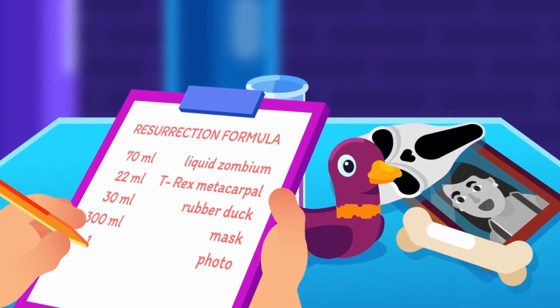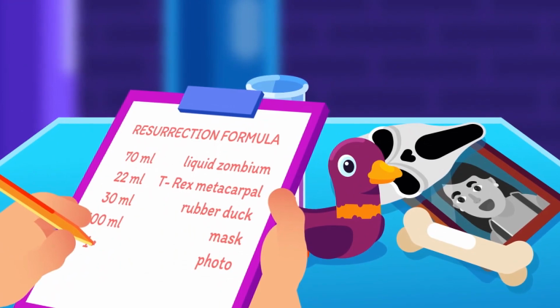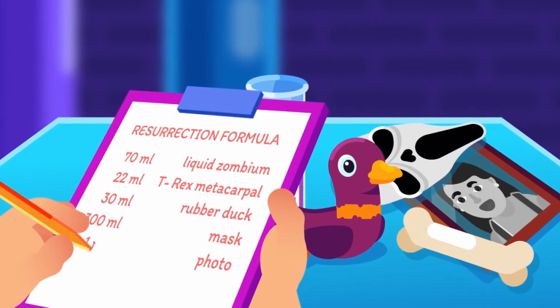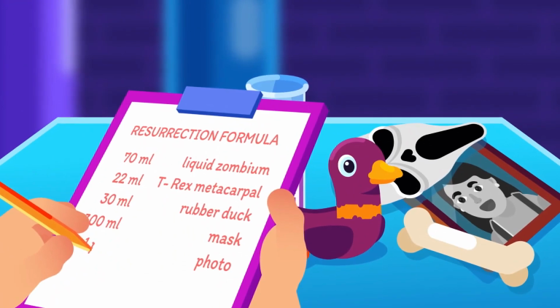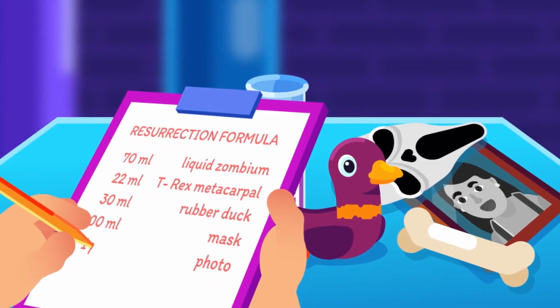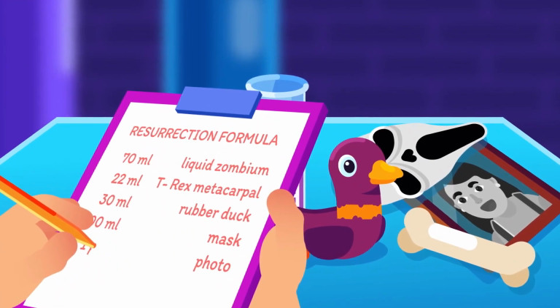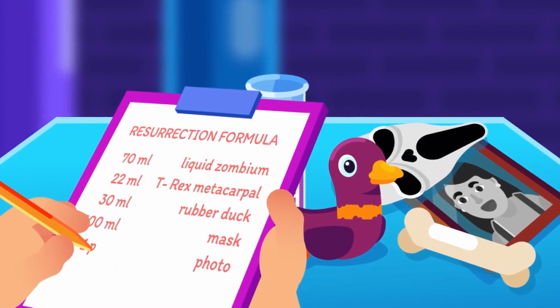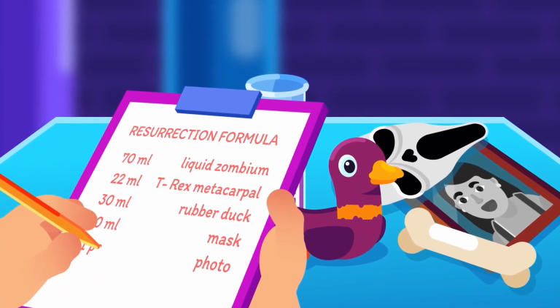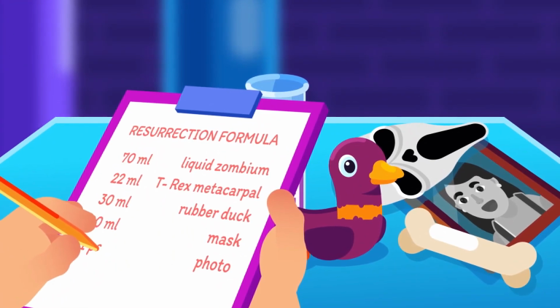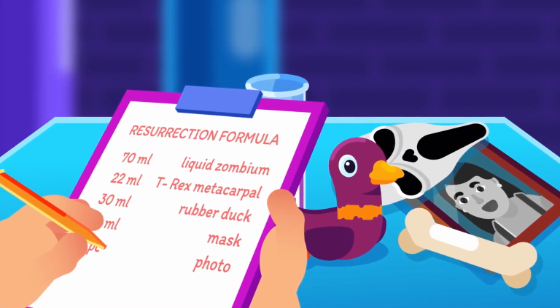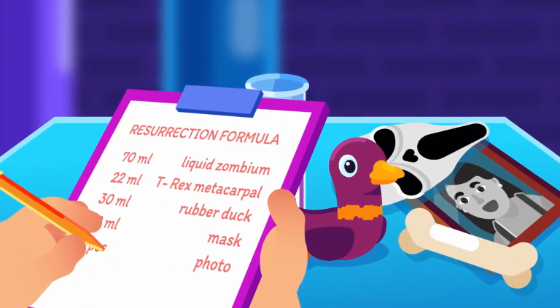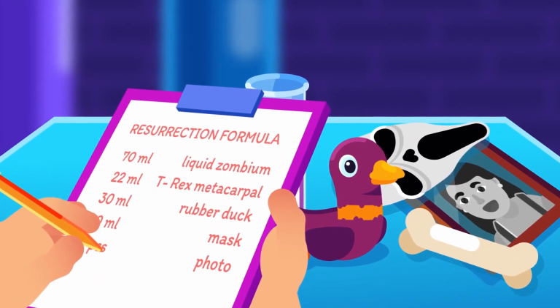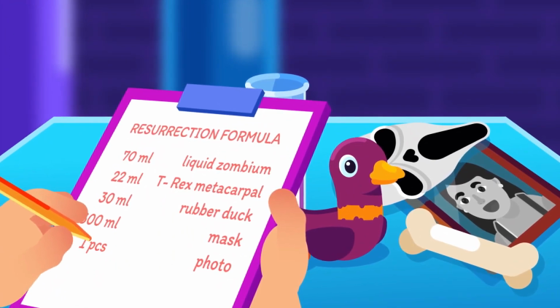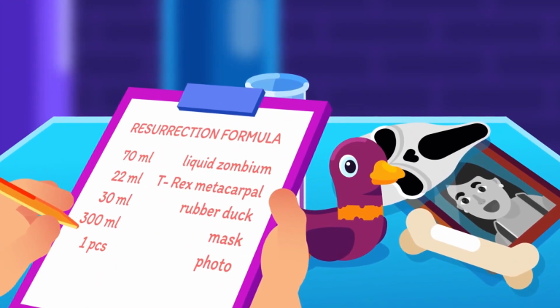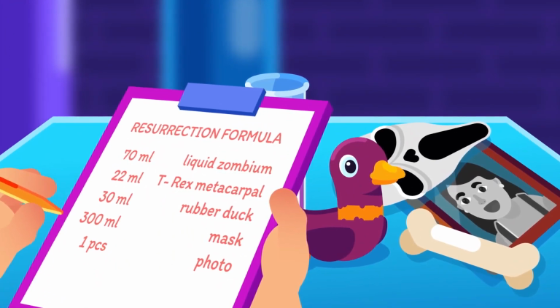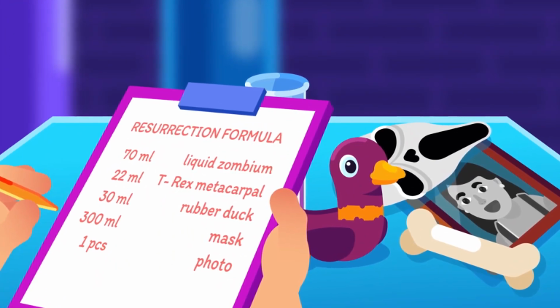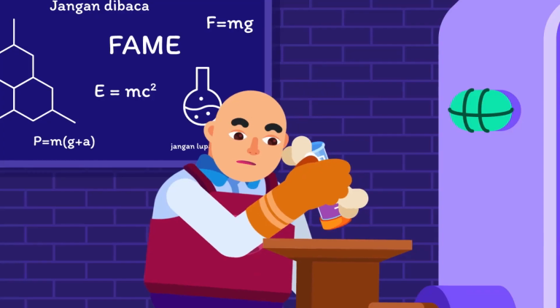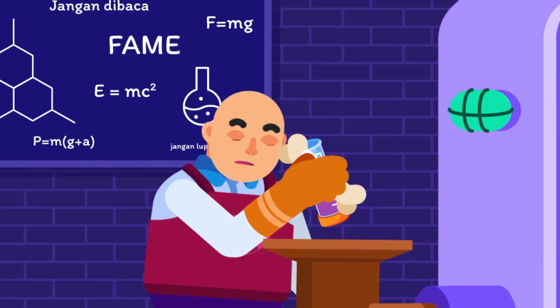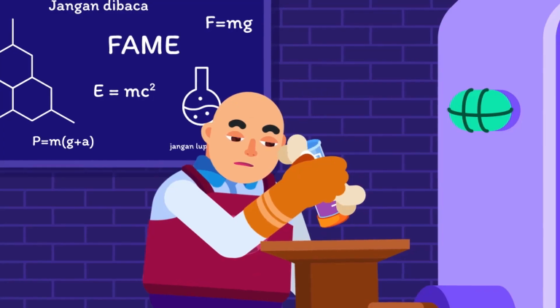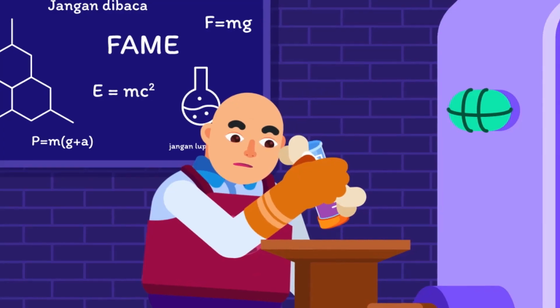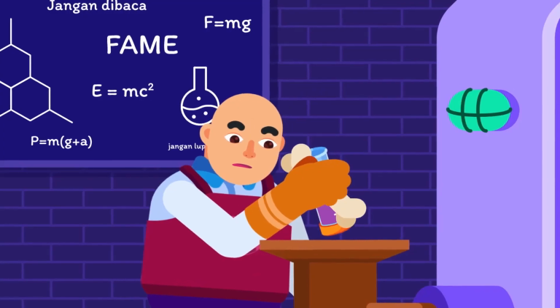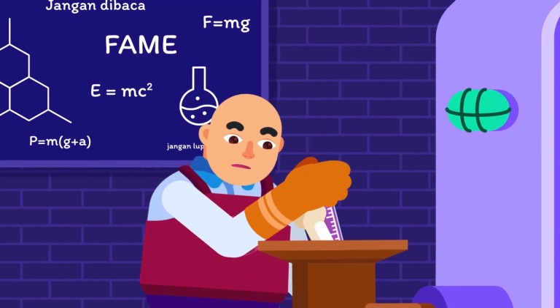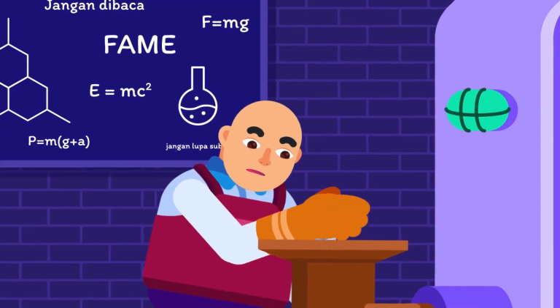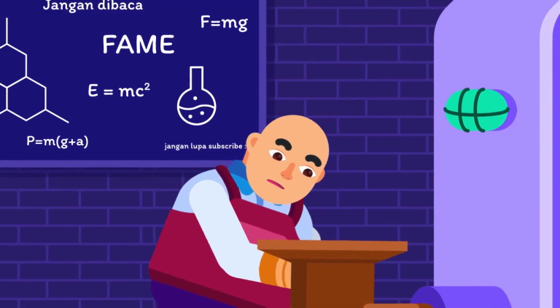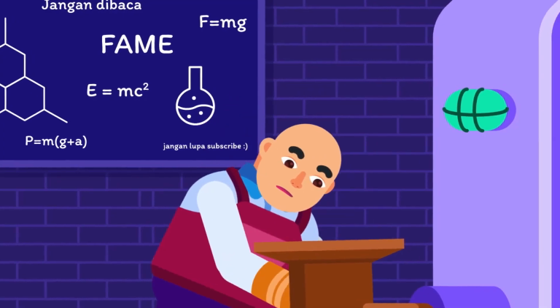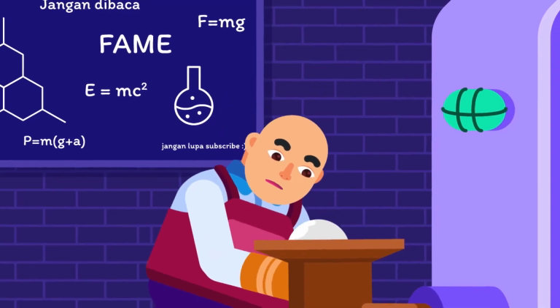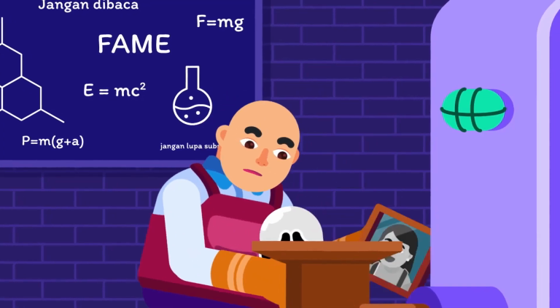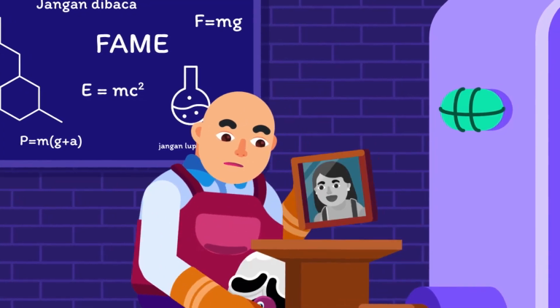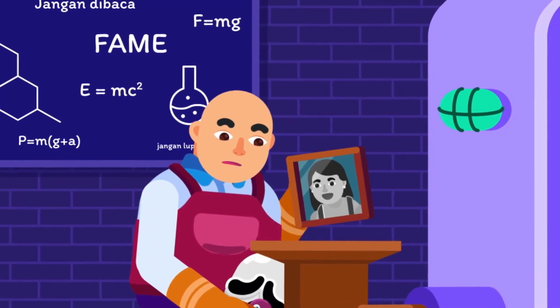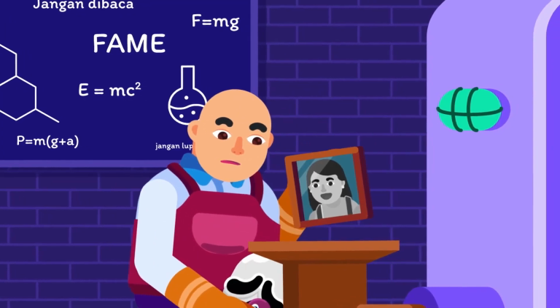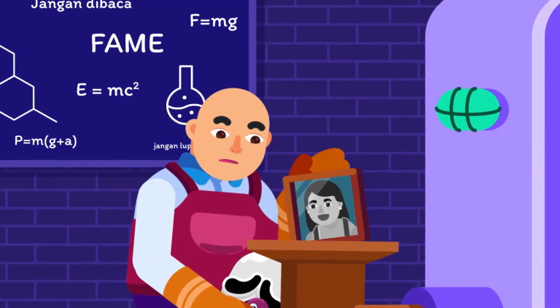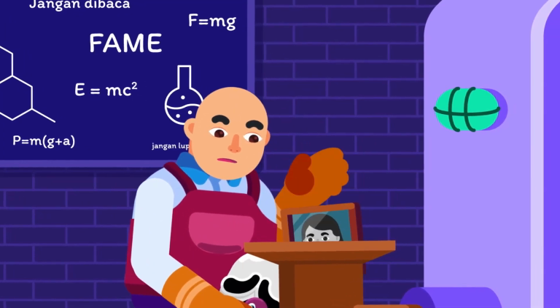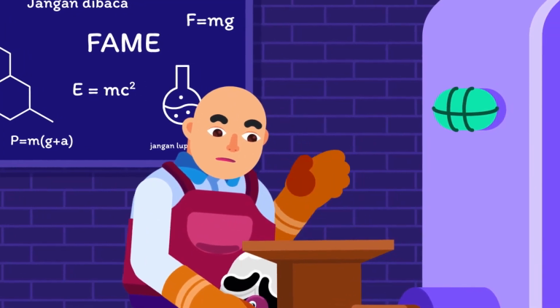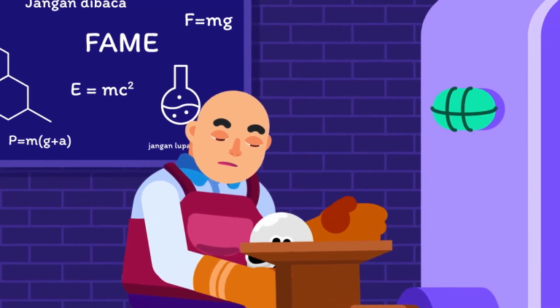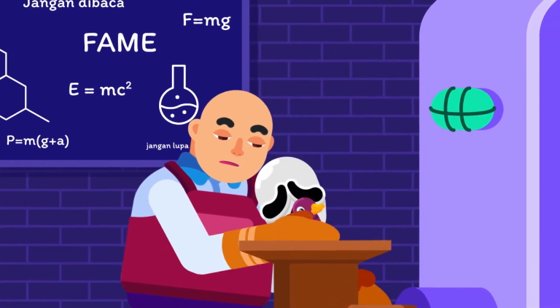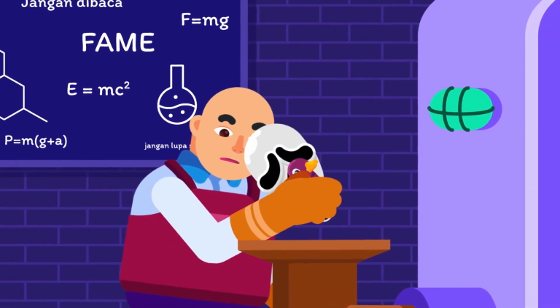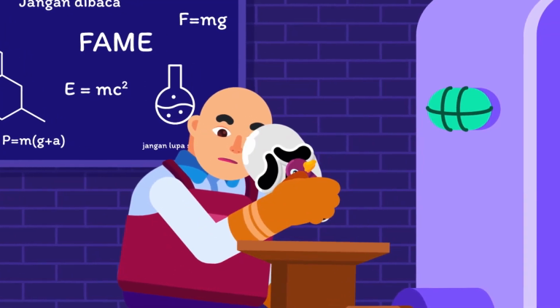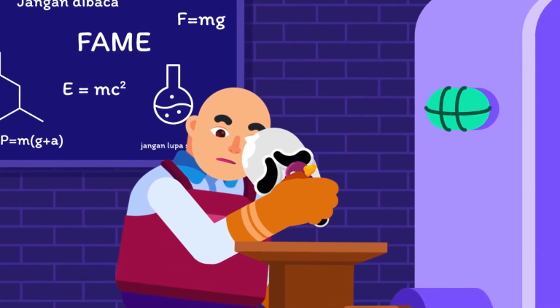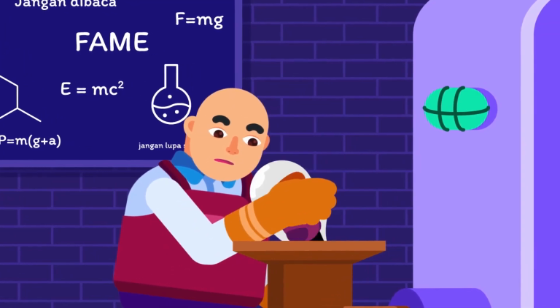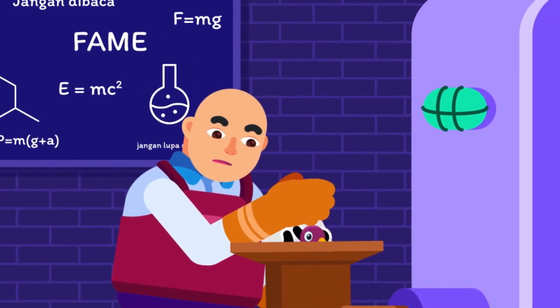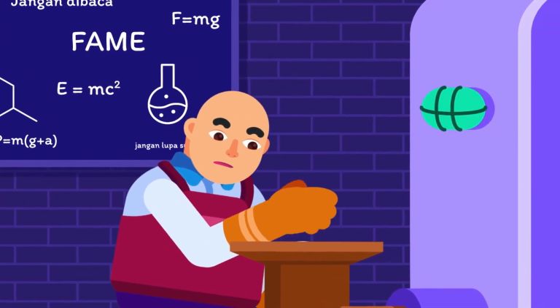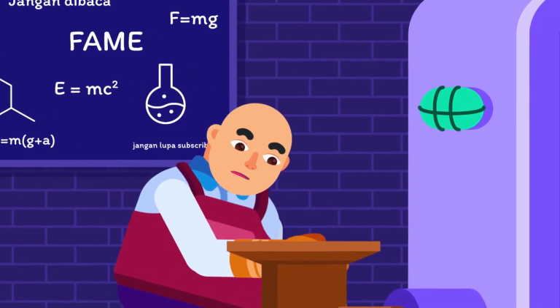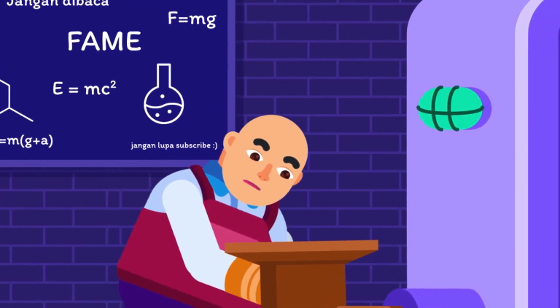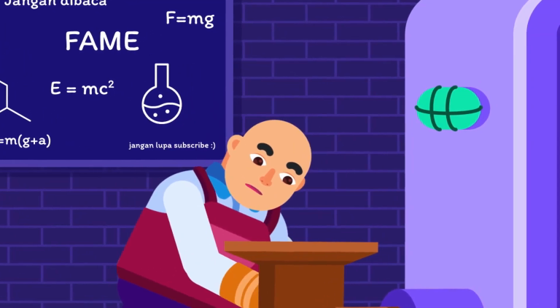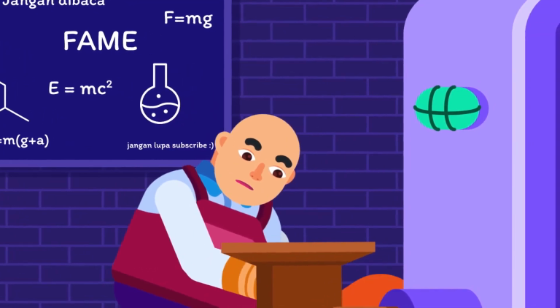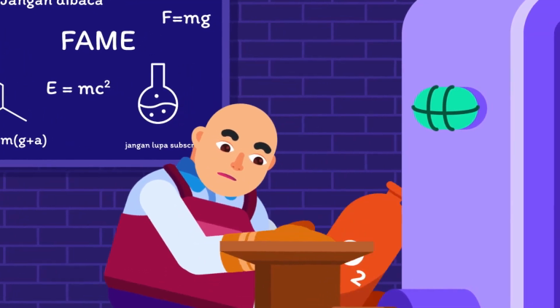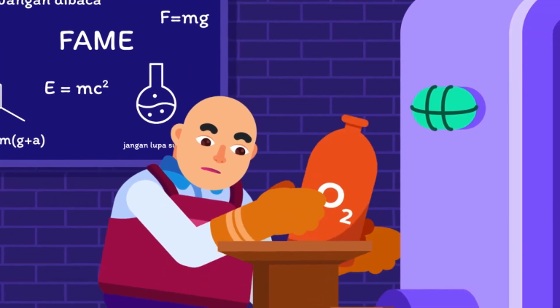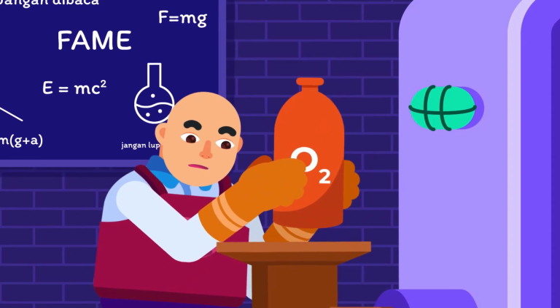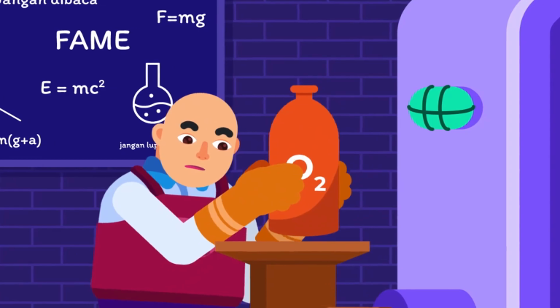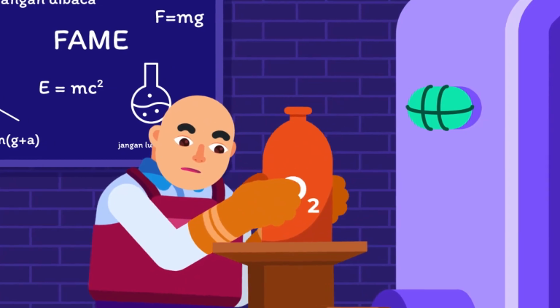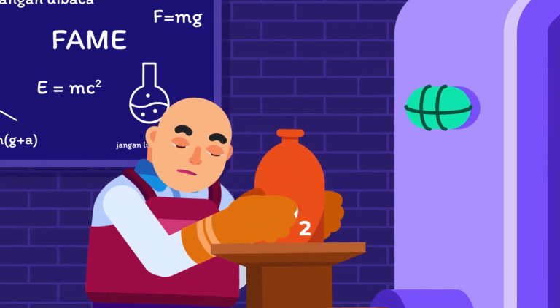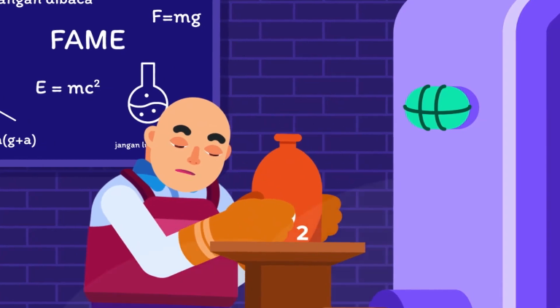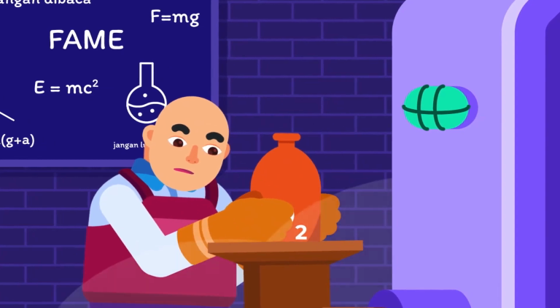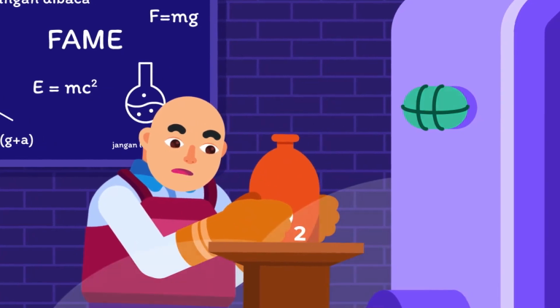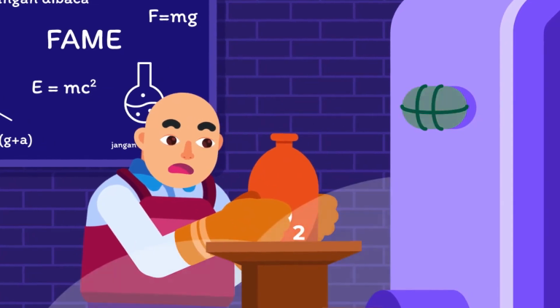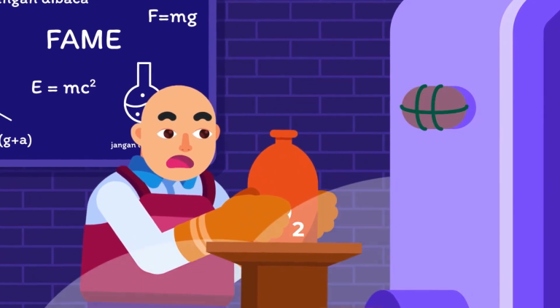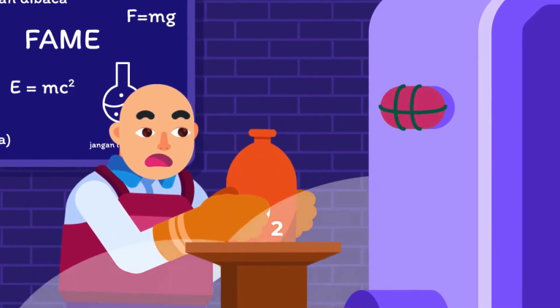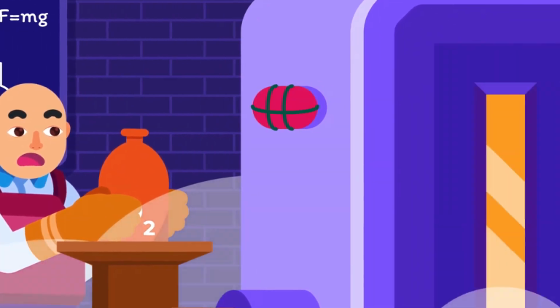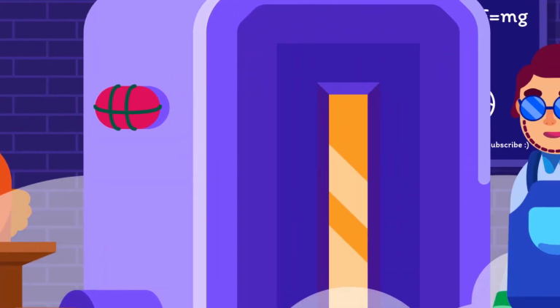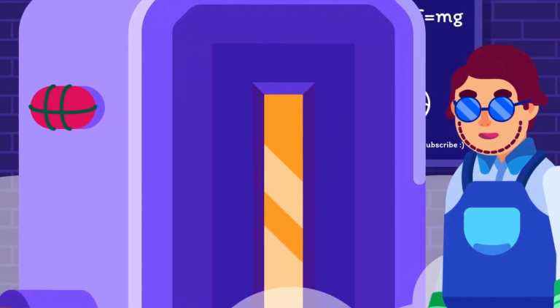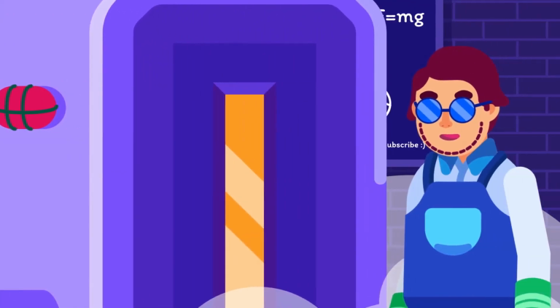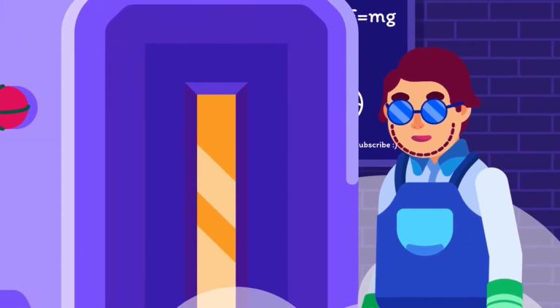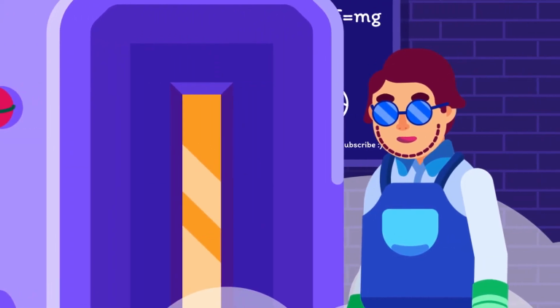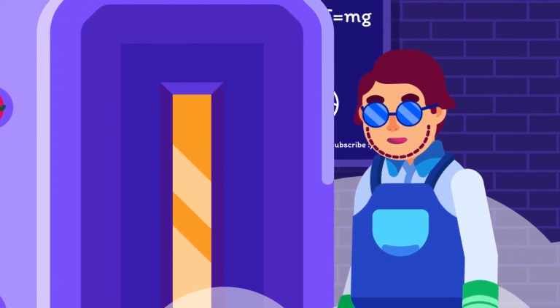Here is a tricky question for you: do you think the measuring cylinder can also be used to measure the volume of gas? Share your thoughts below.